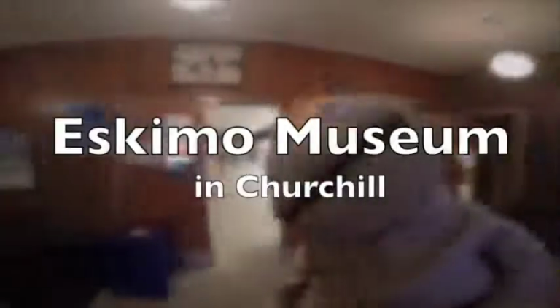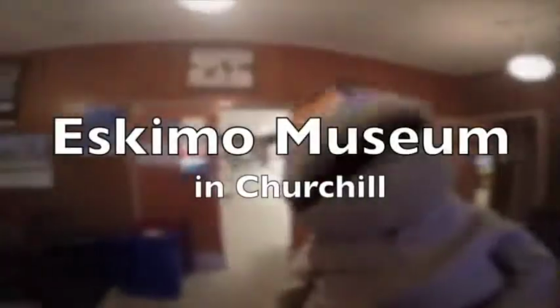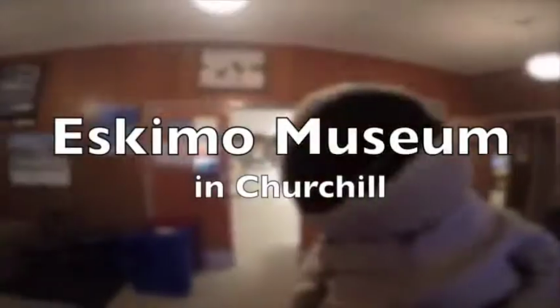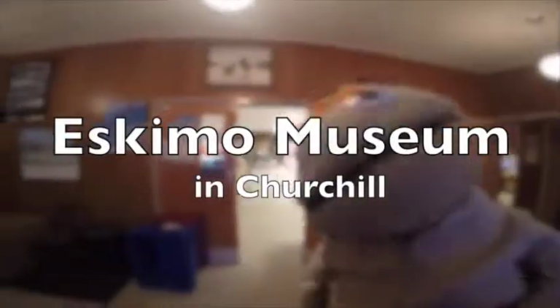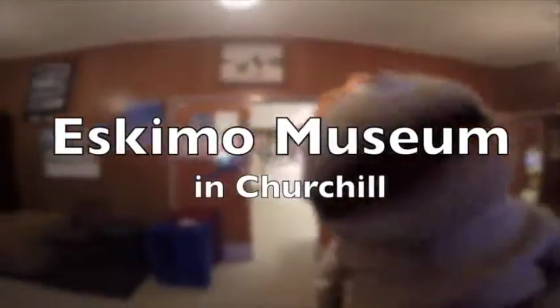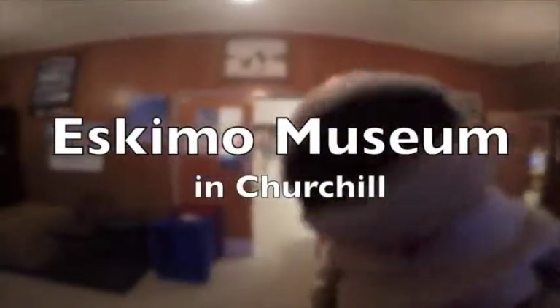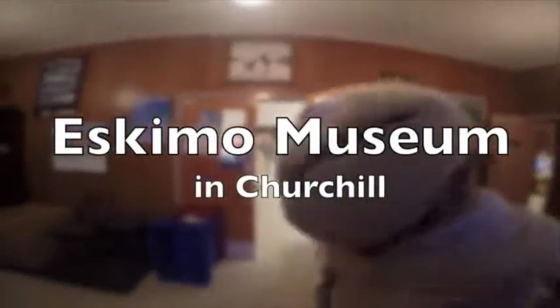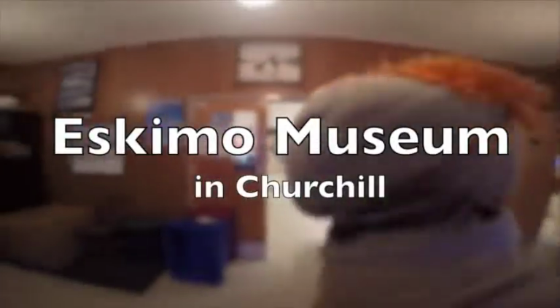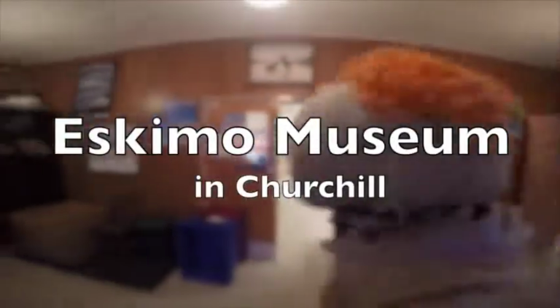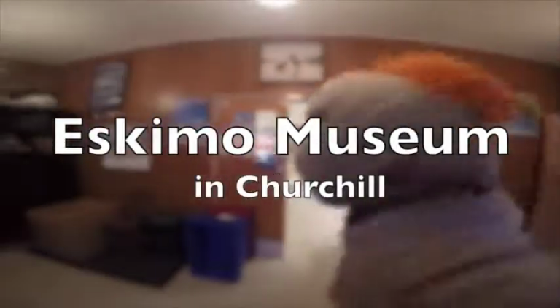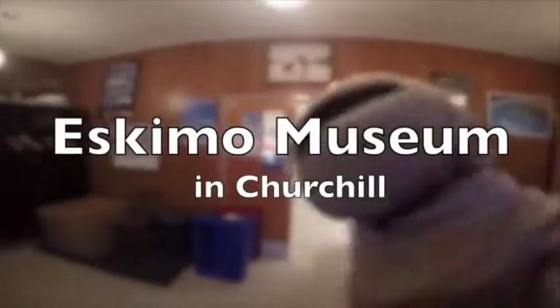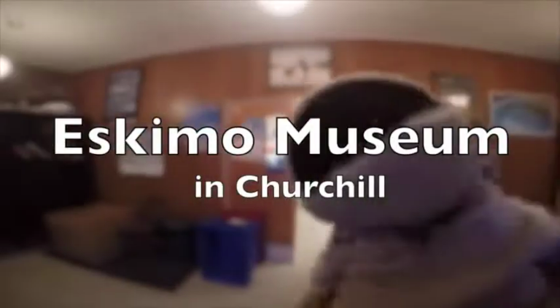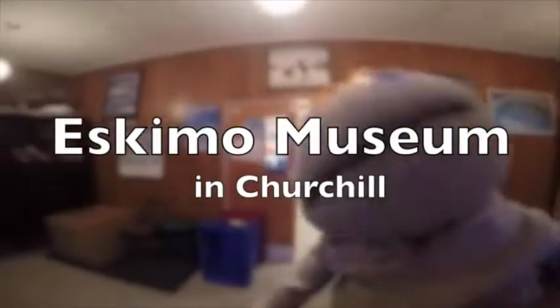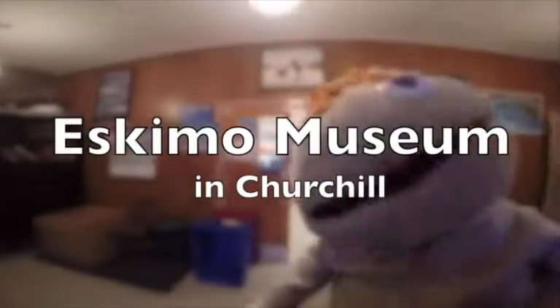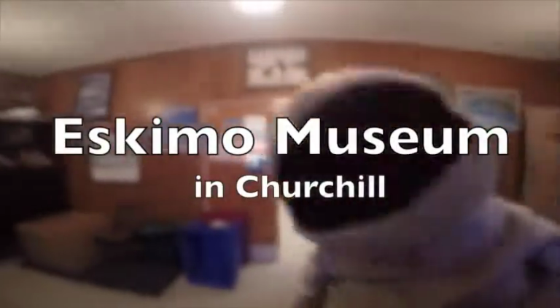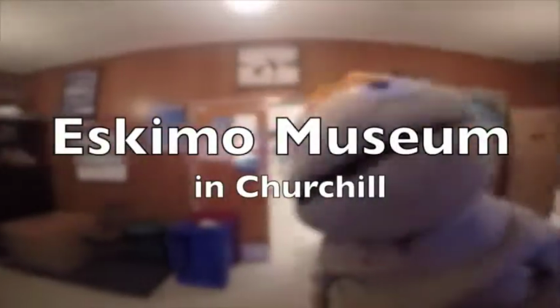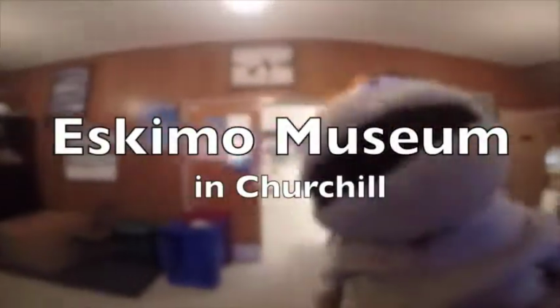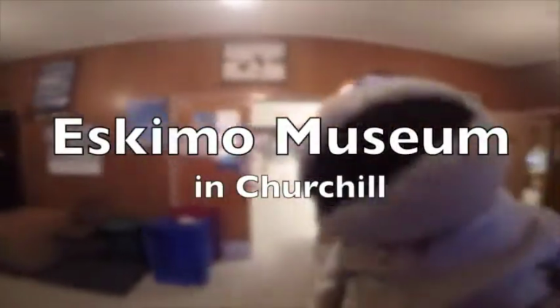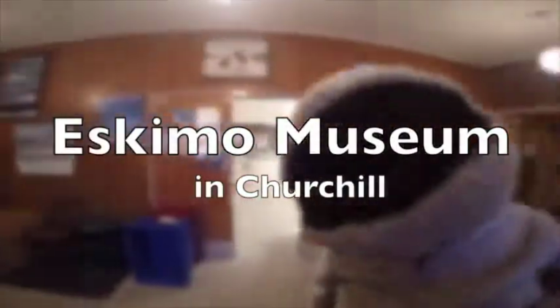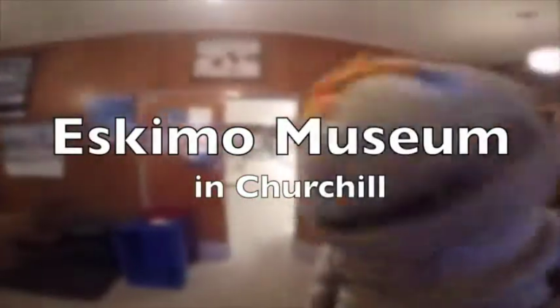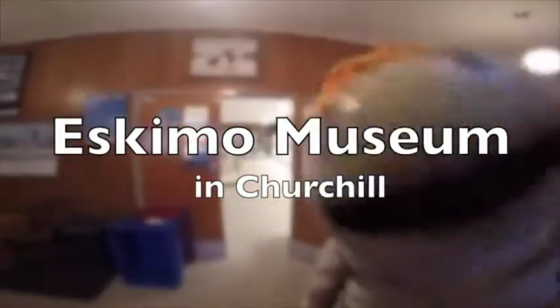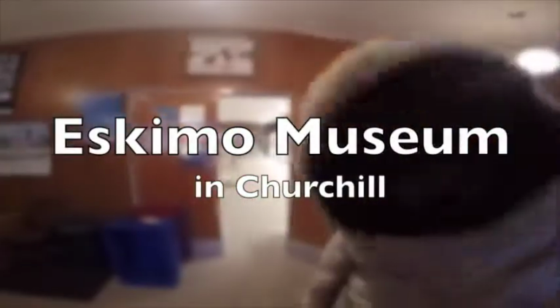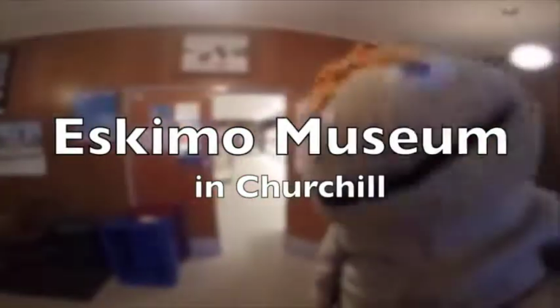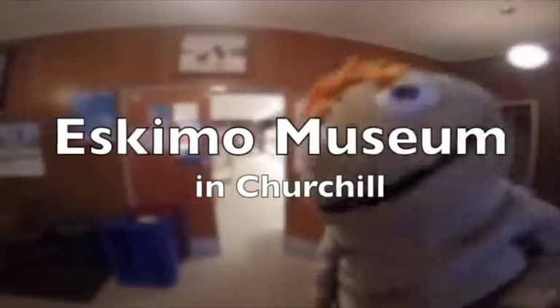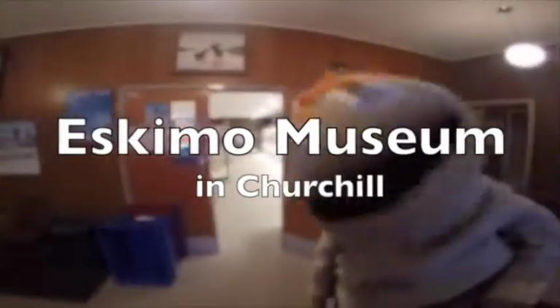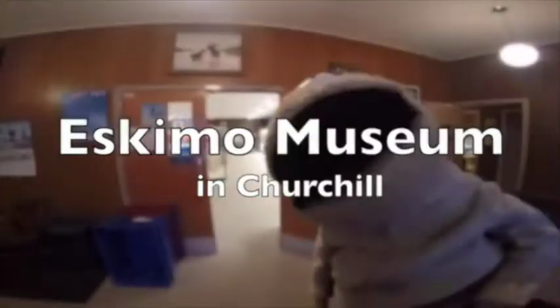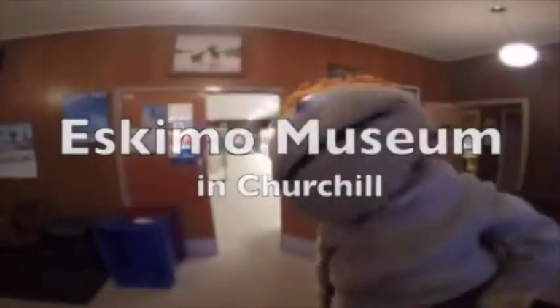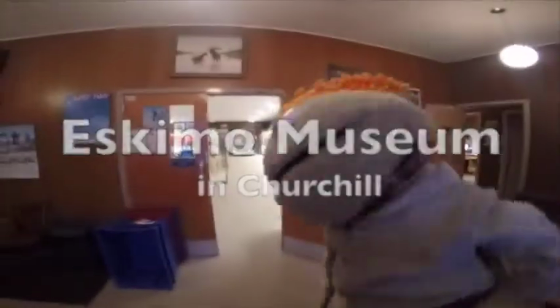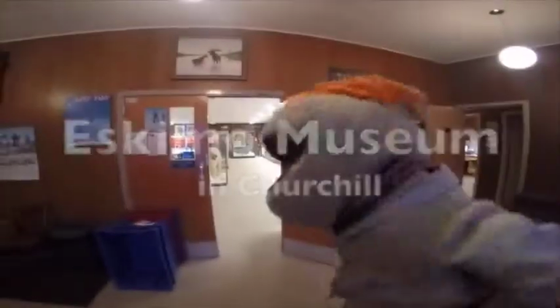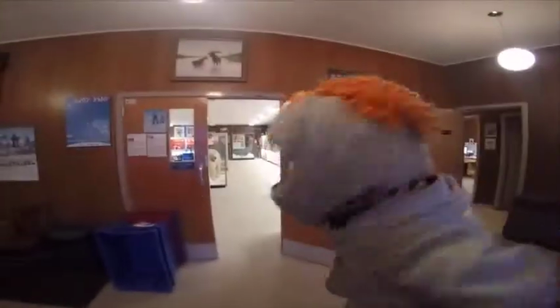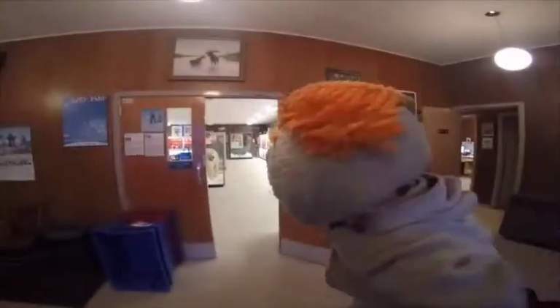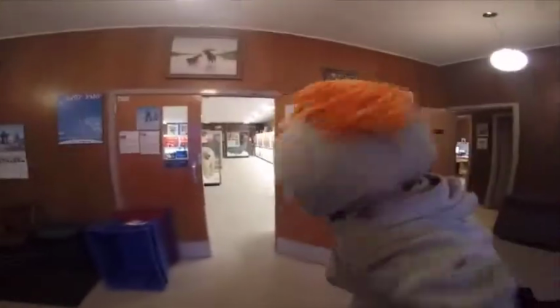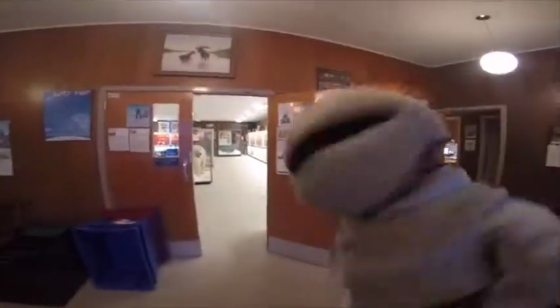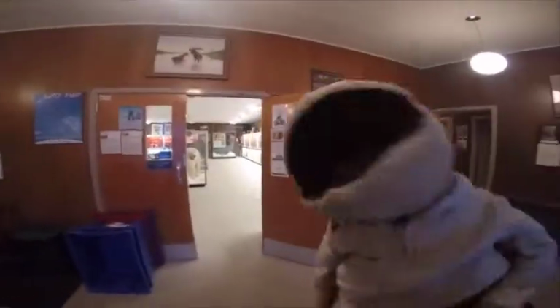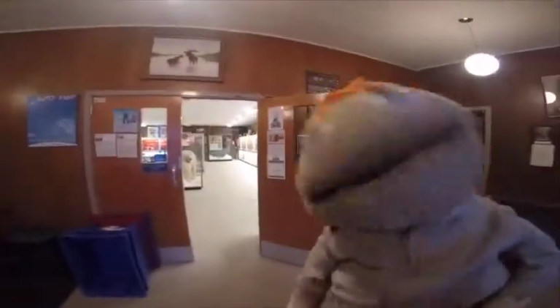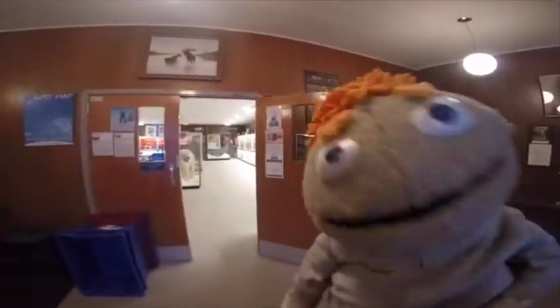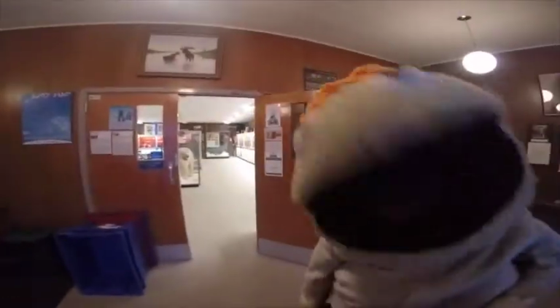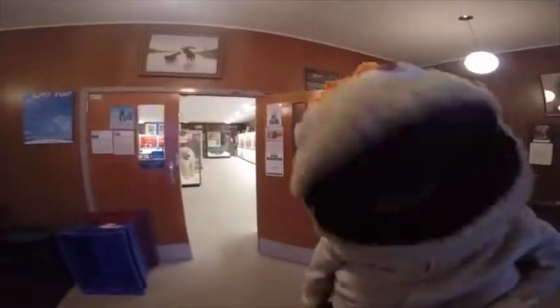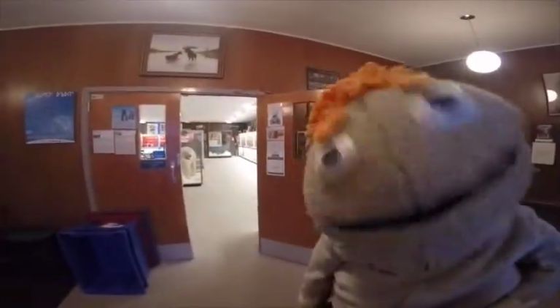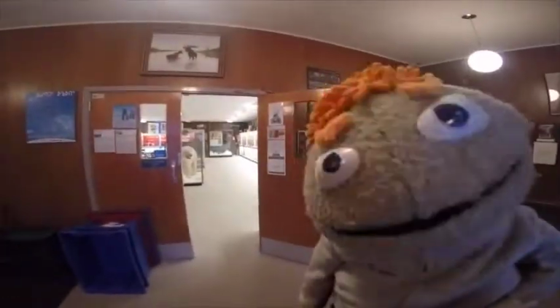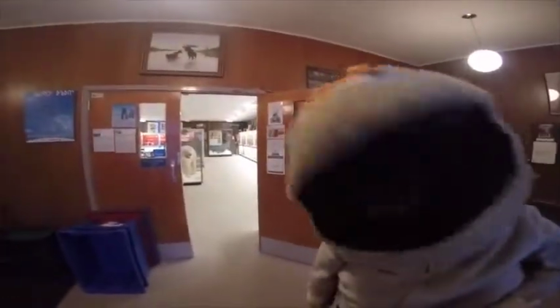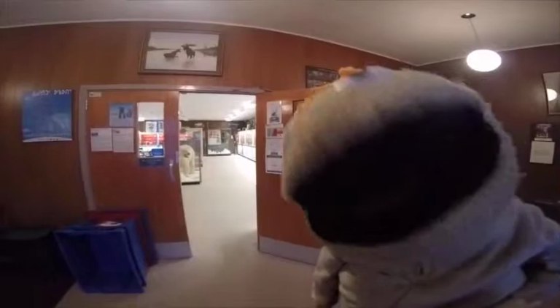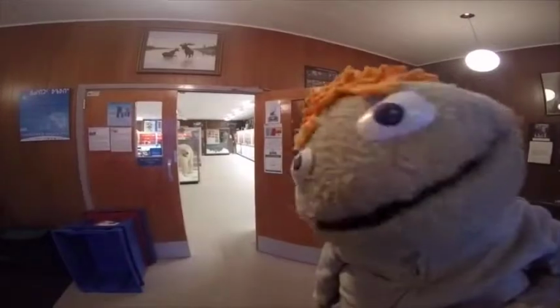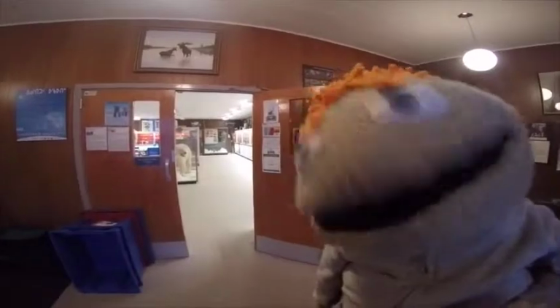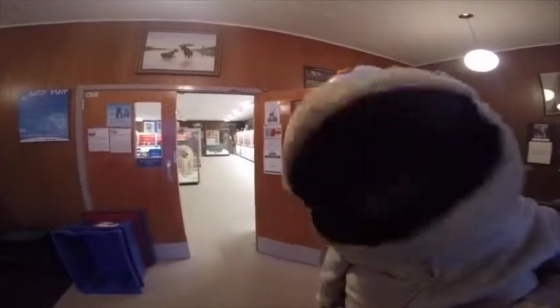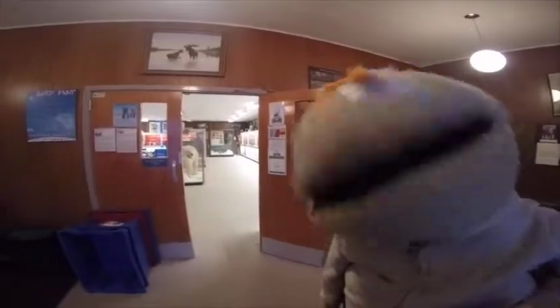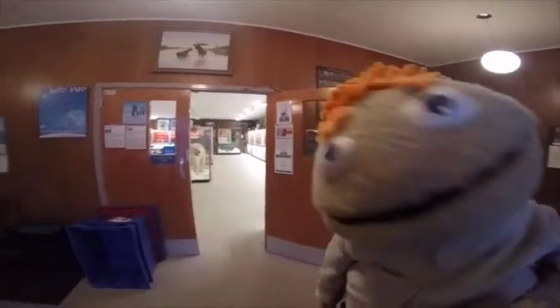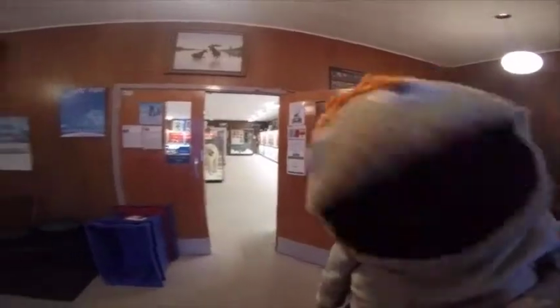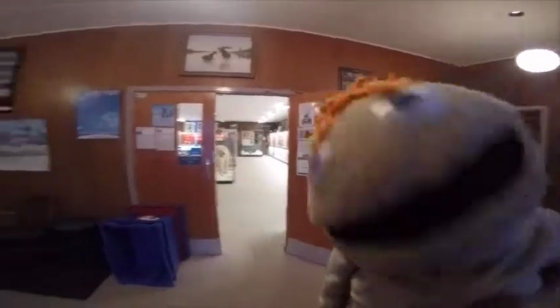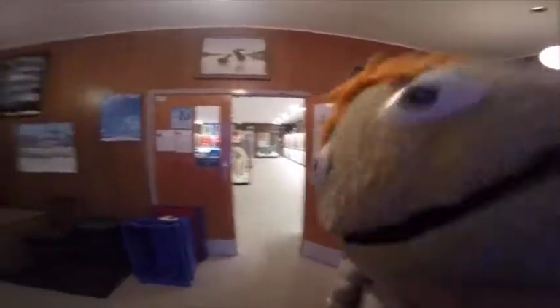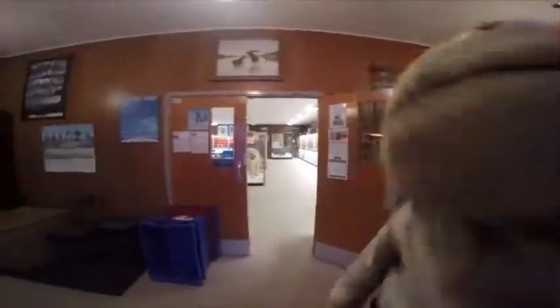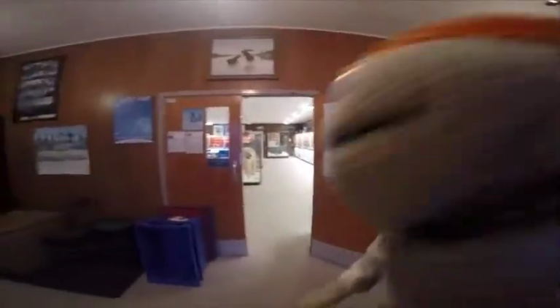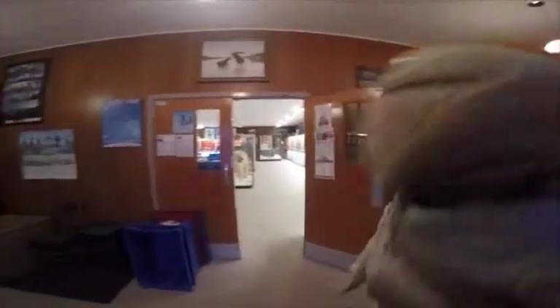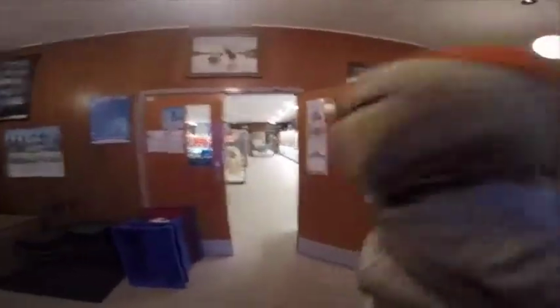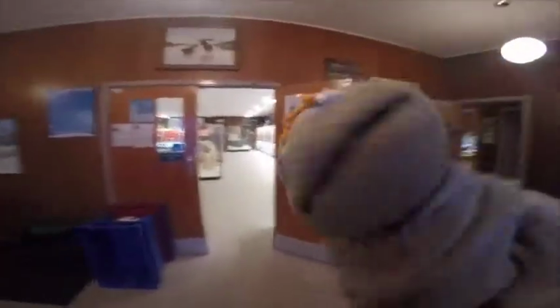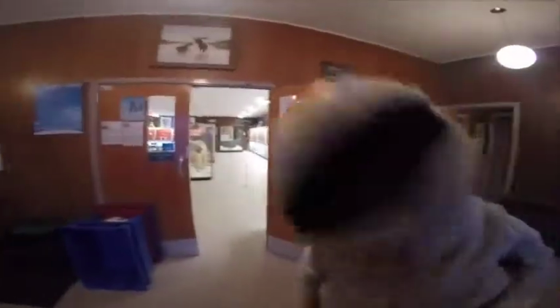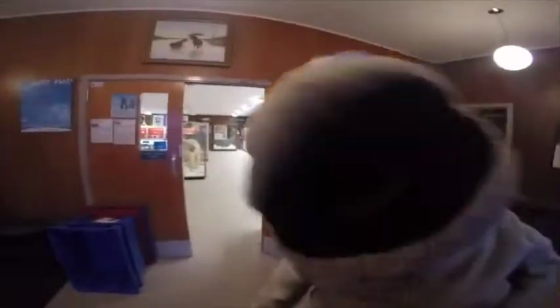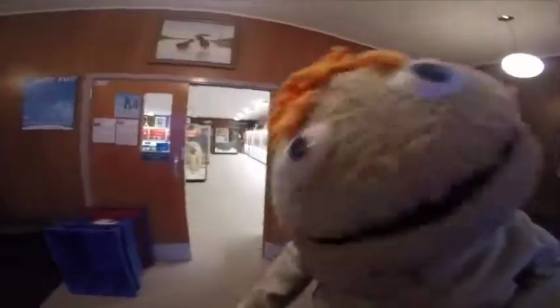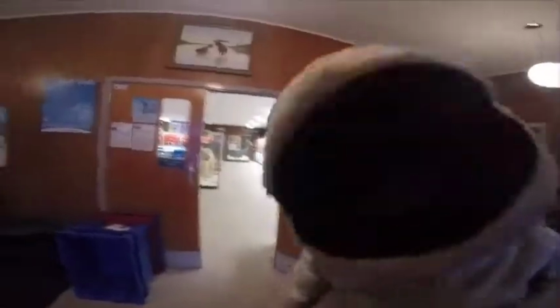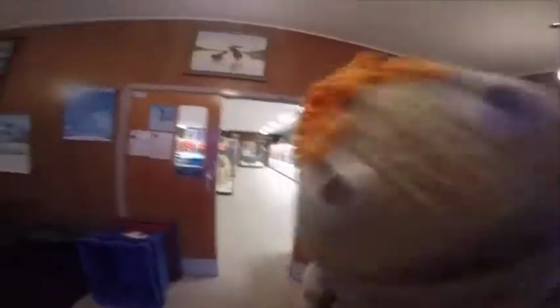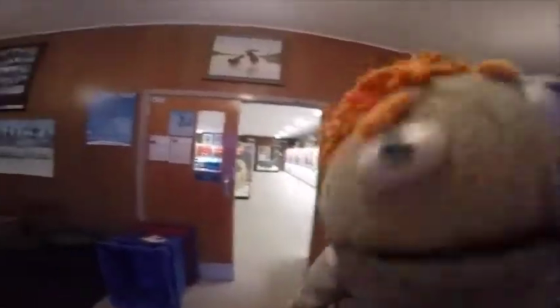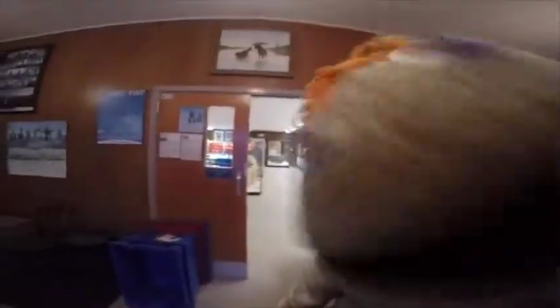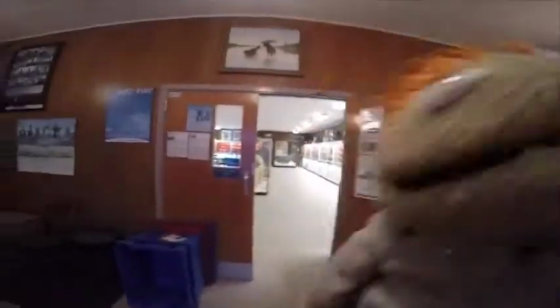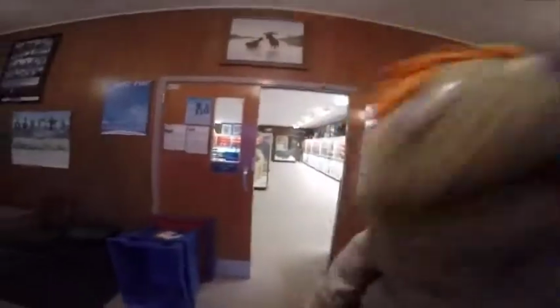Okay, here we are. We're at the Eskimo Museum of Manitoba, Churchill. Alright, let's see what's going on in here.